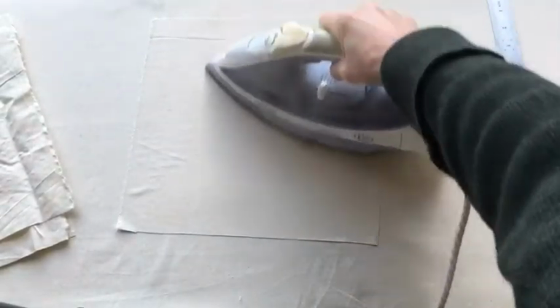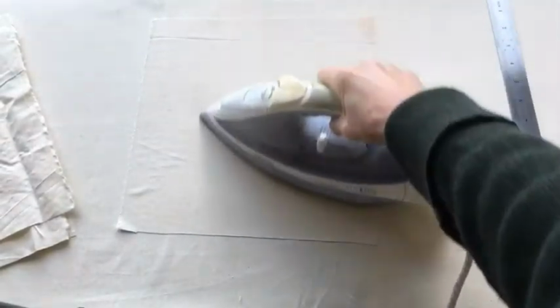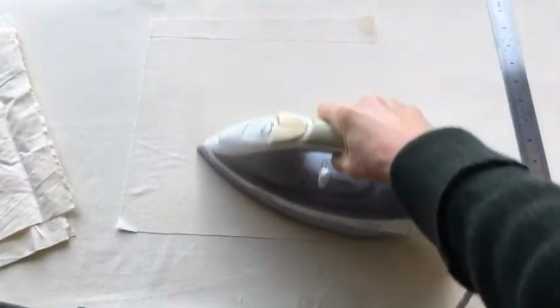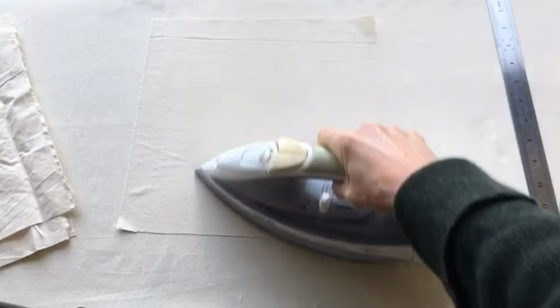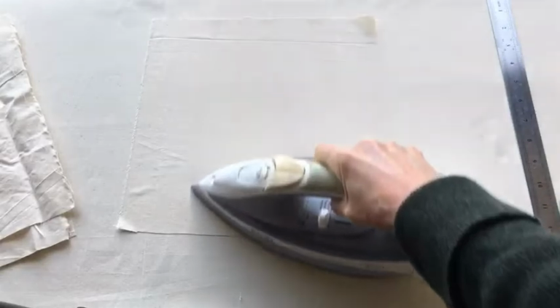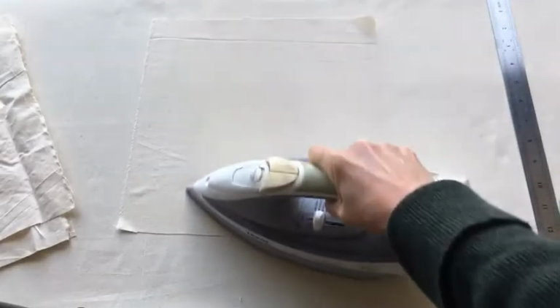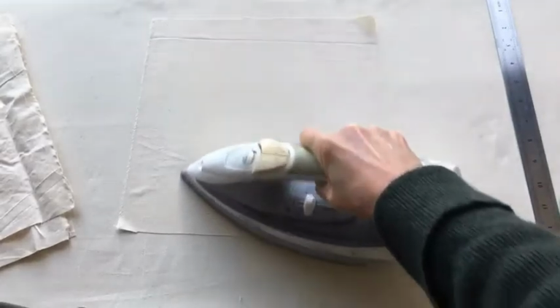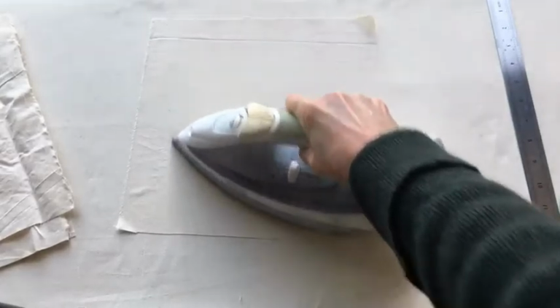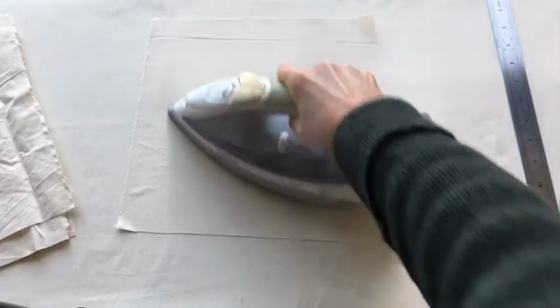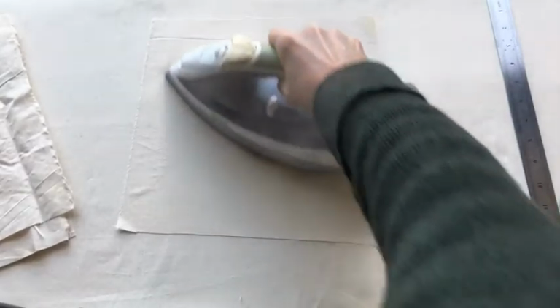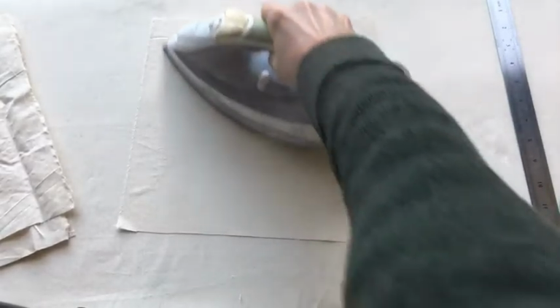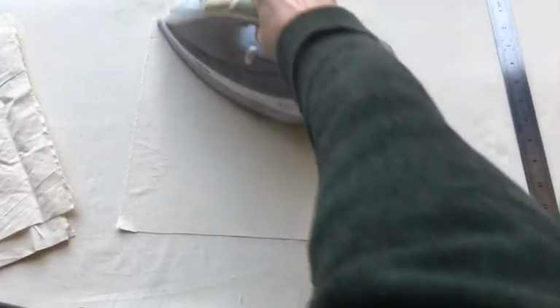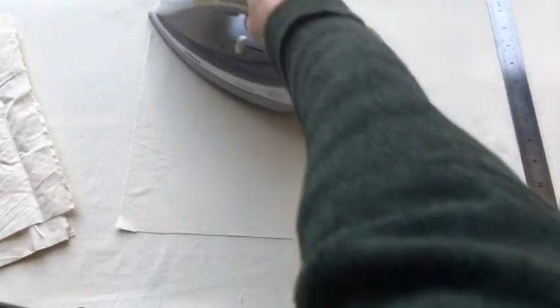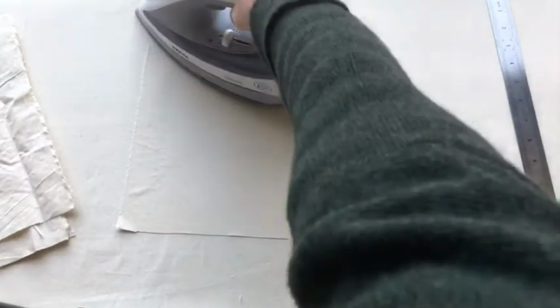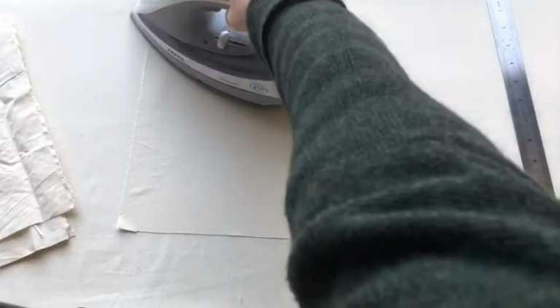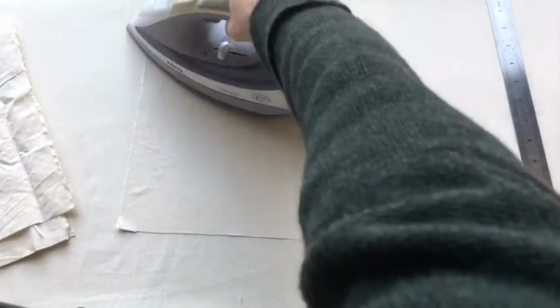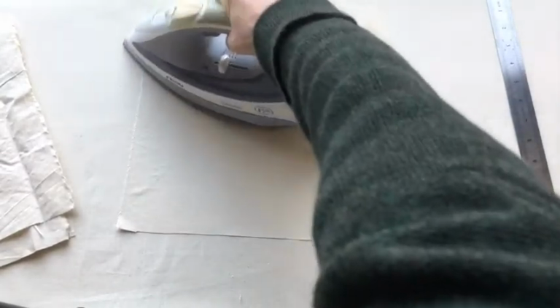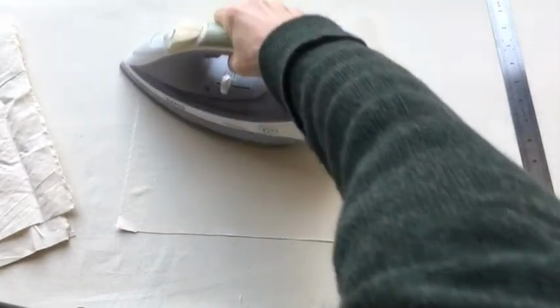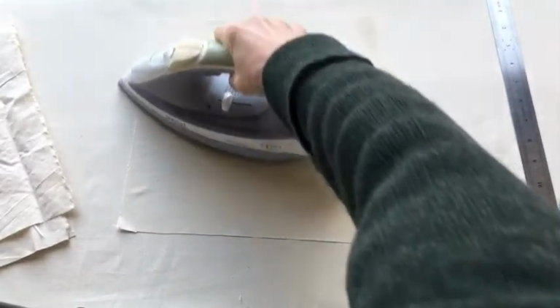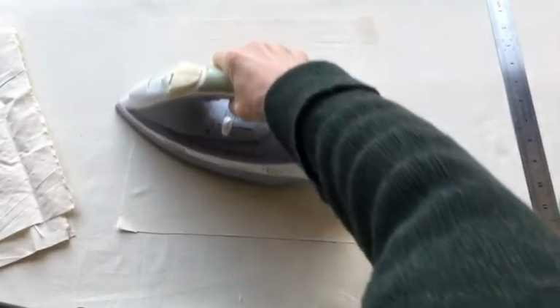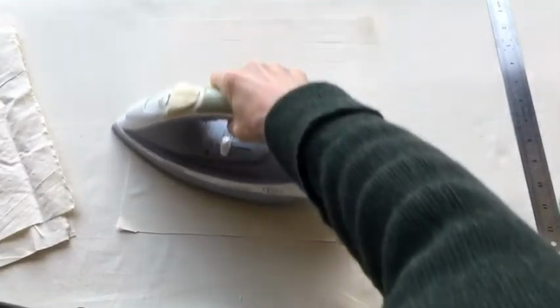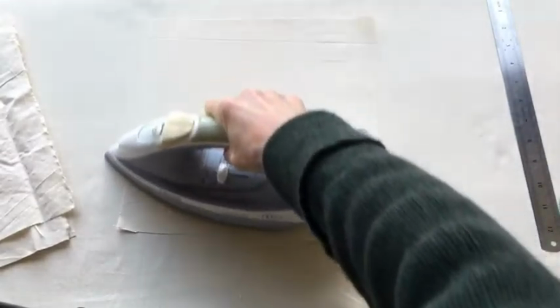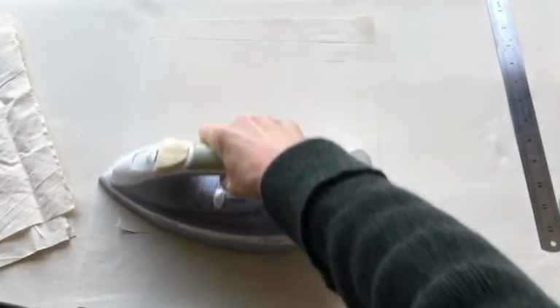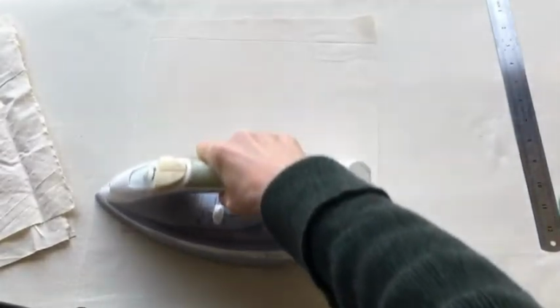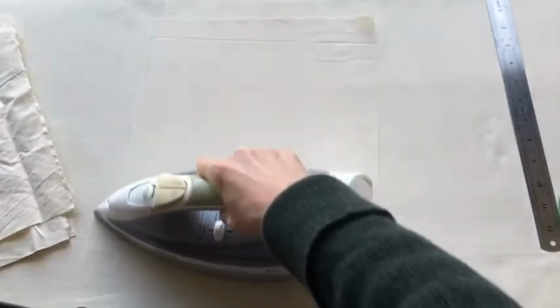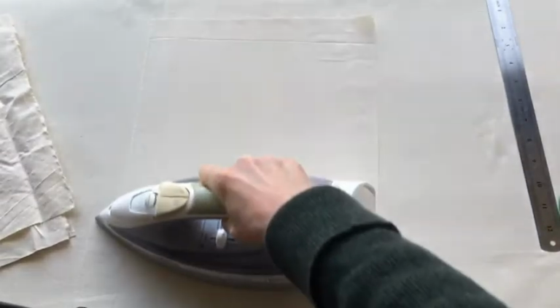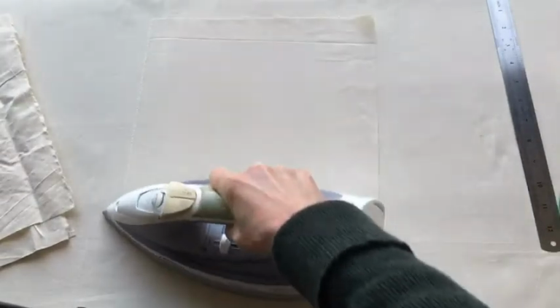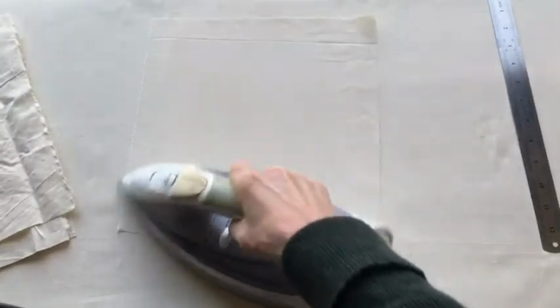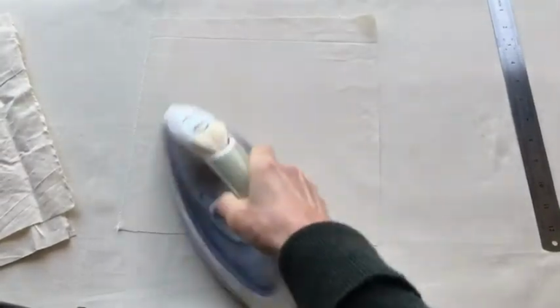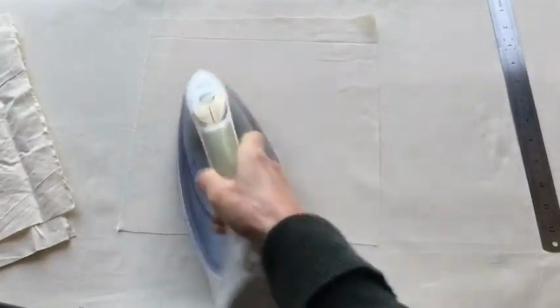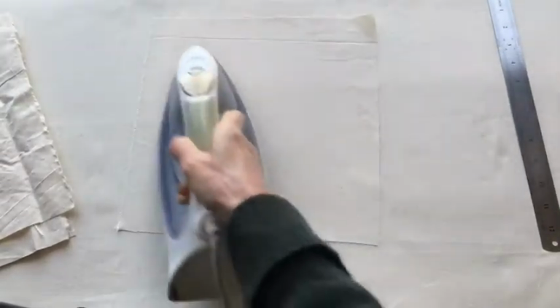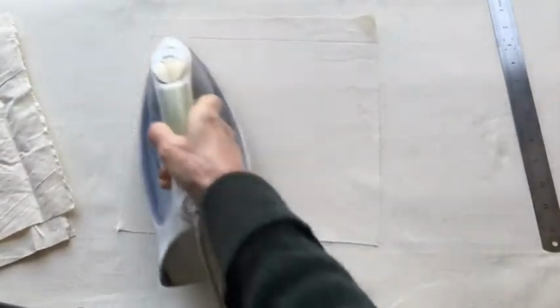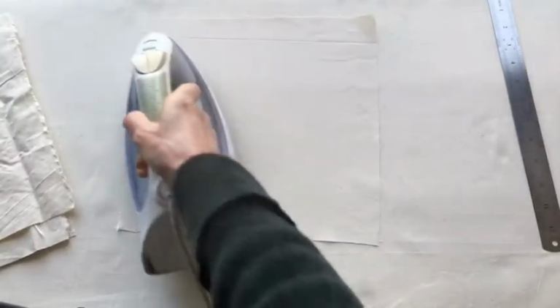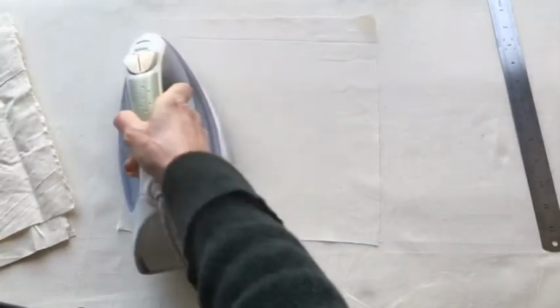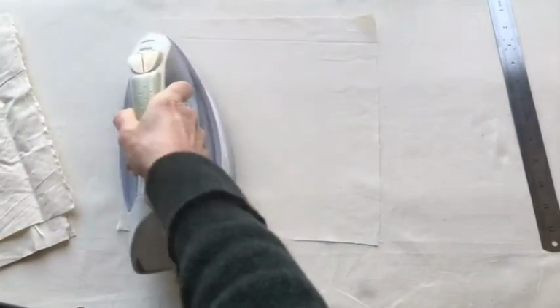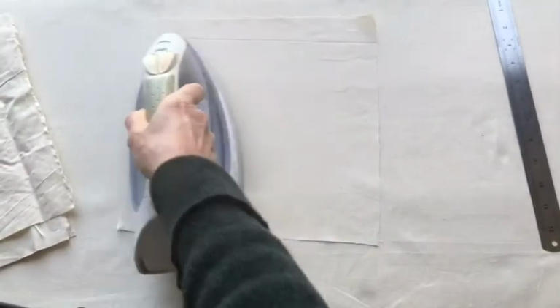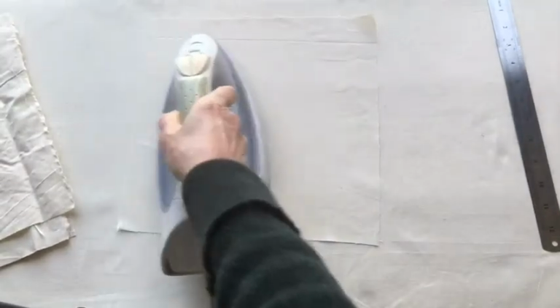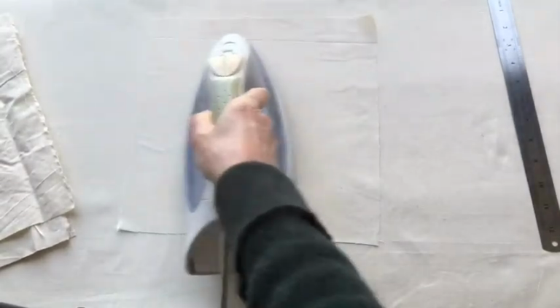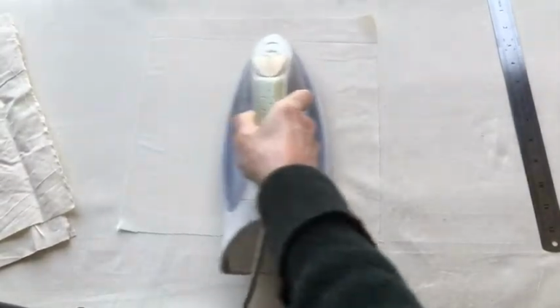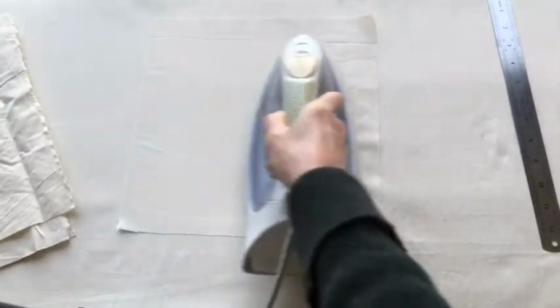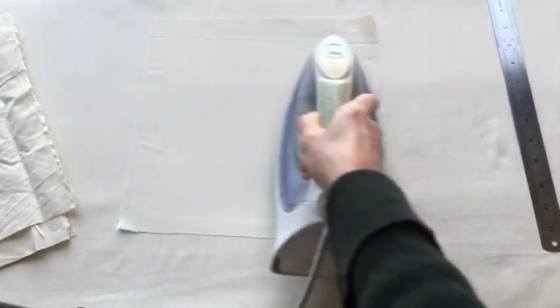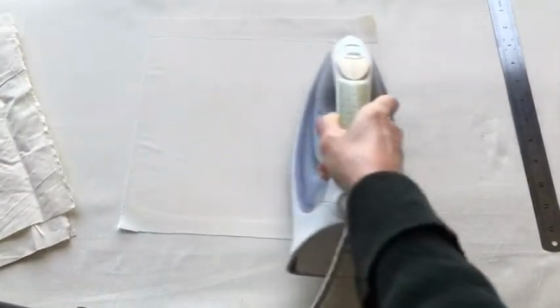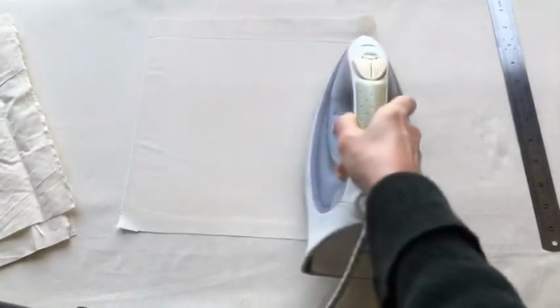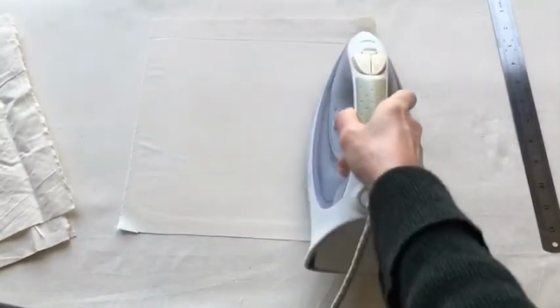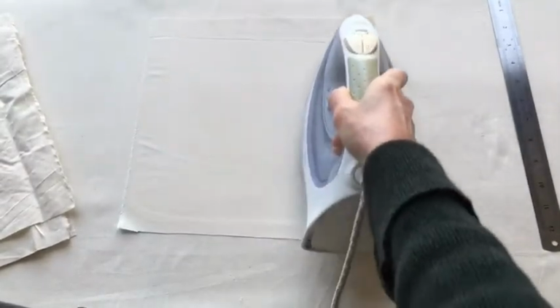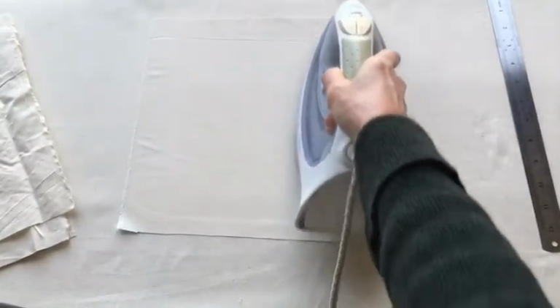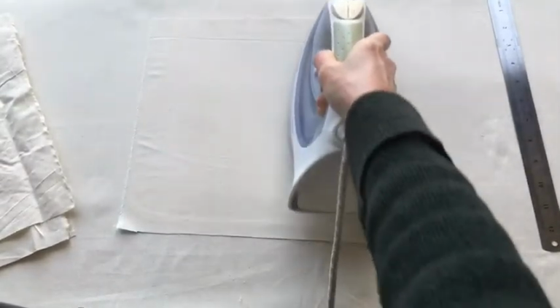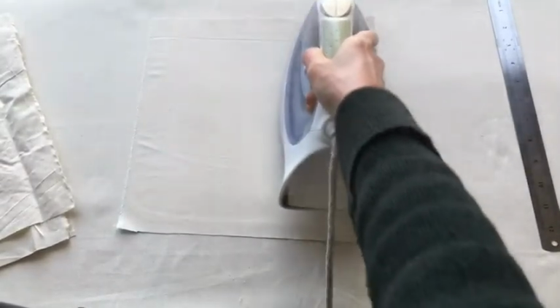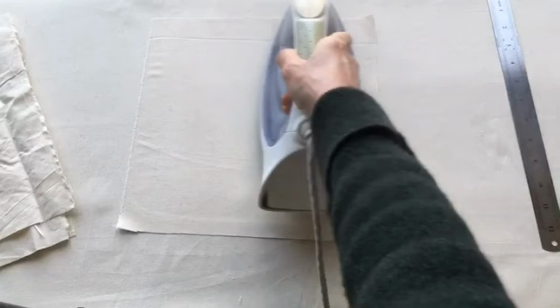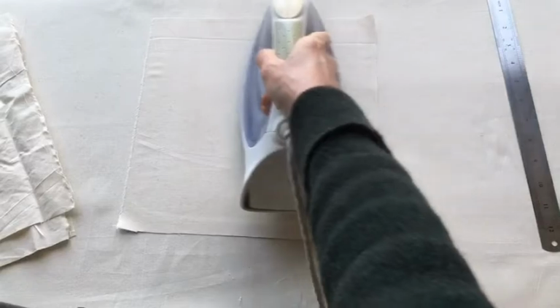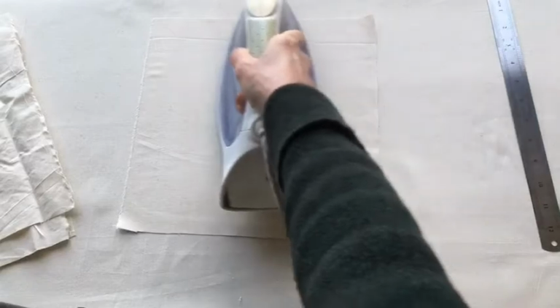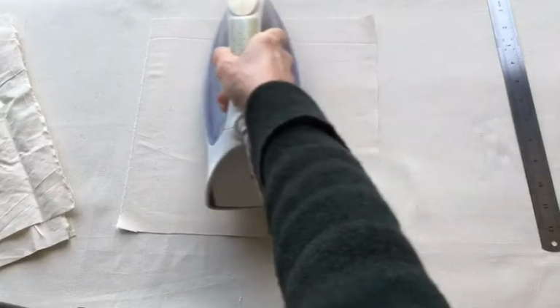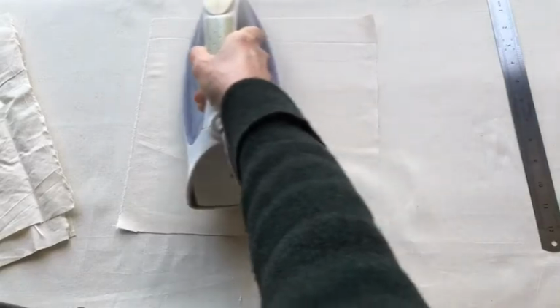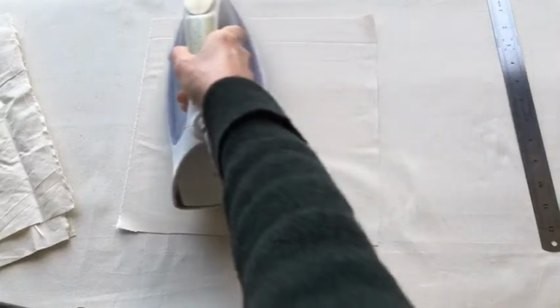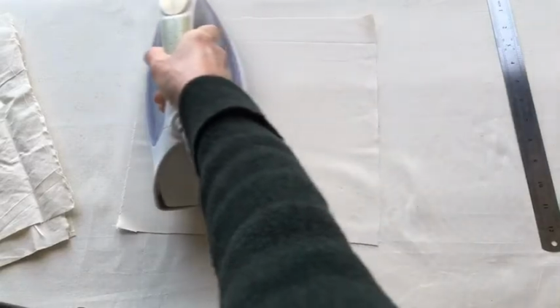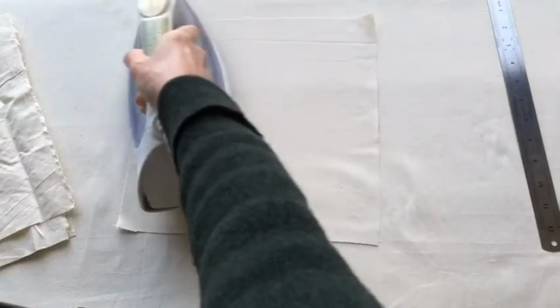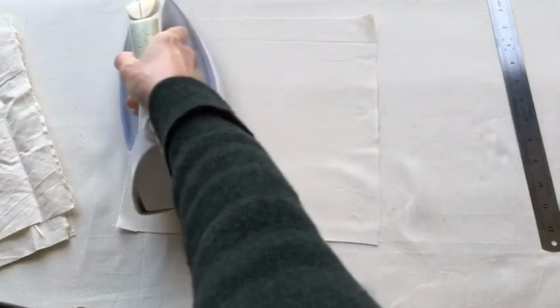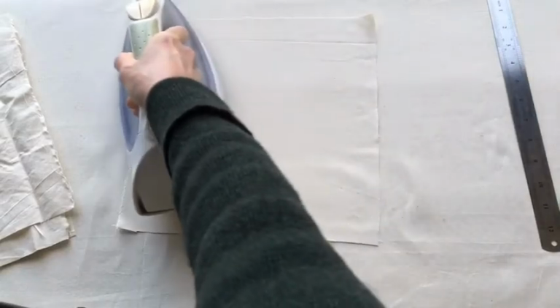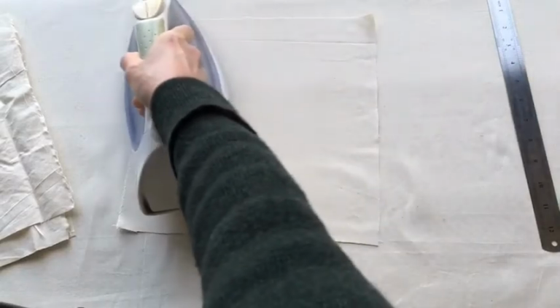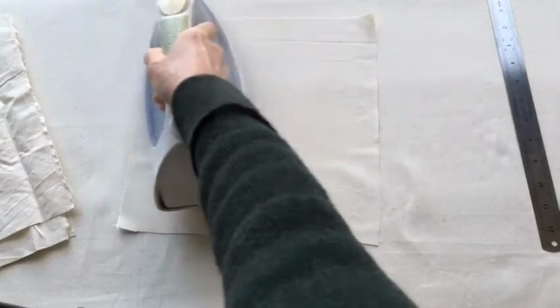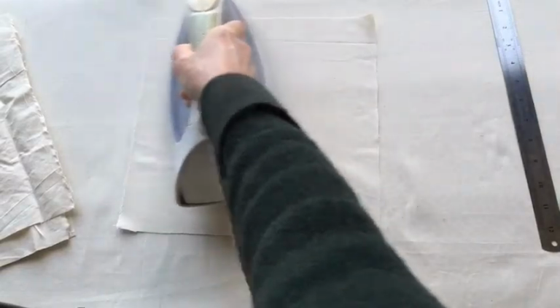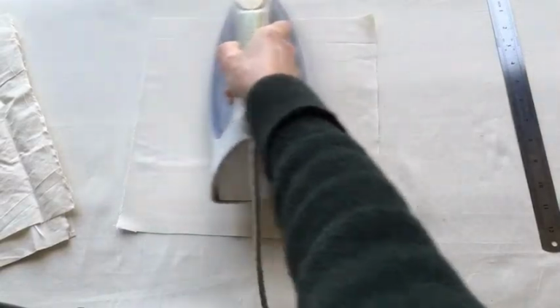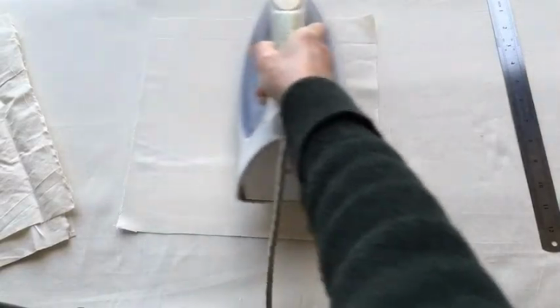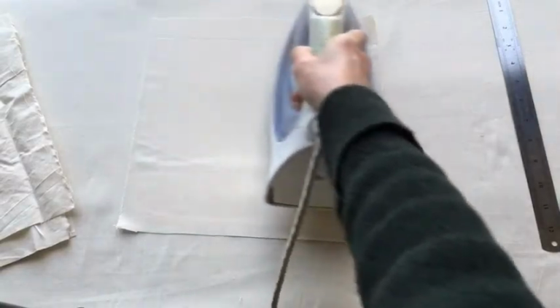It's always a good idea to press that fabric in the direction of the grain — so across the grain and on the straight of grain.